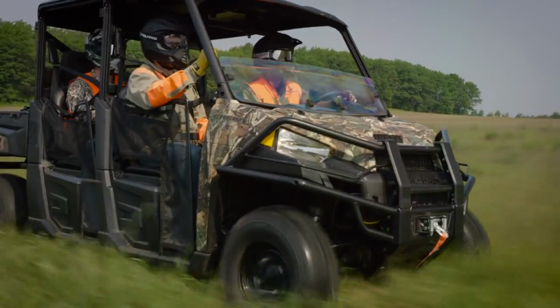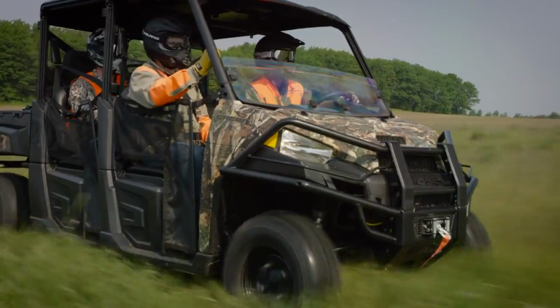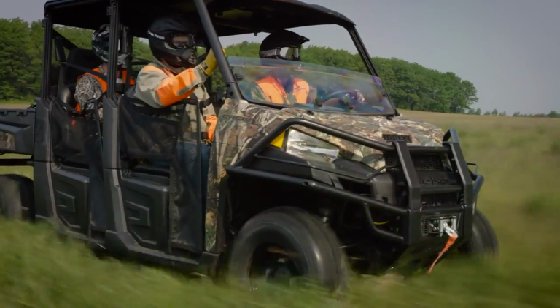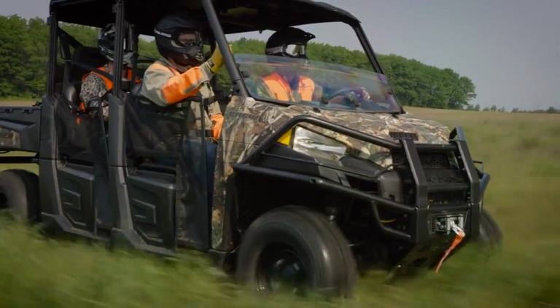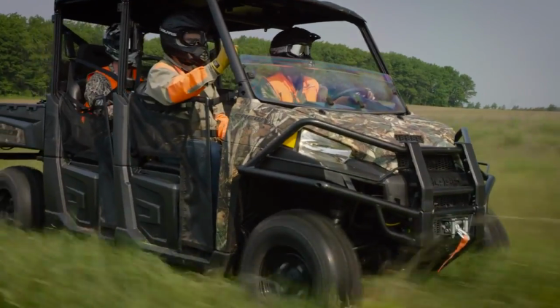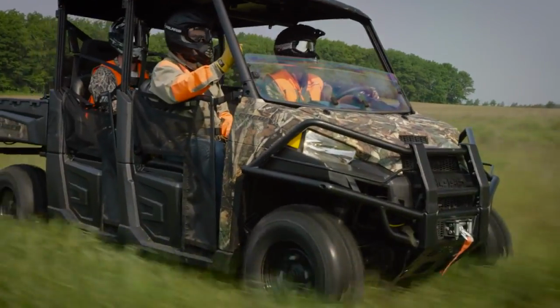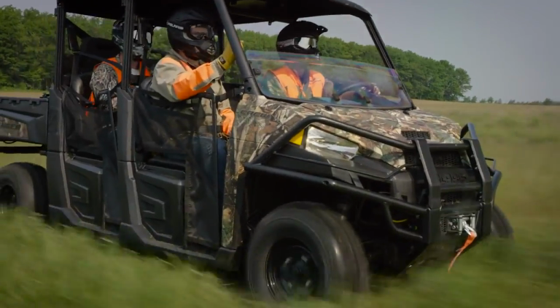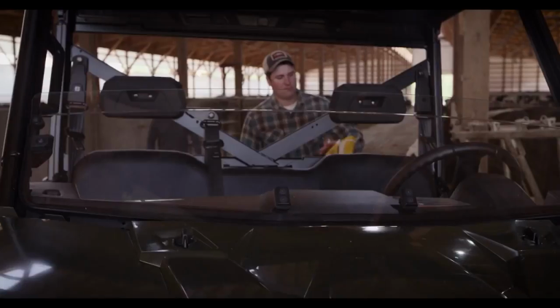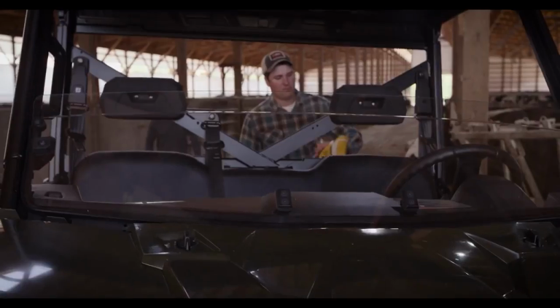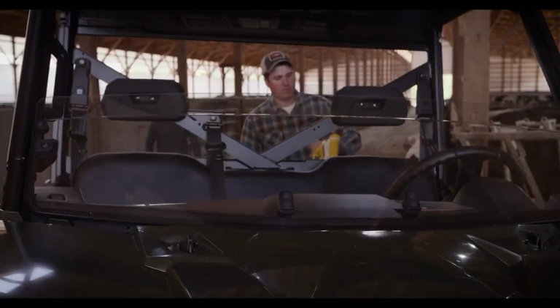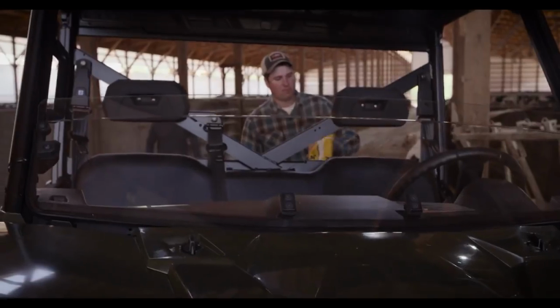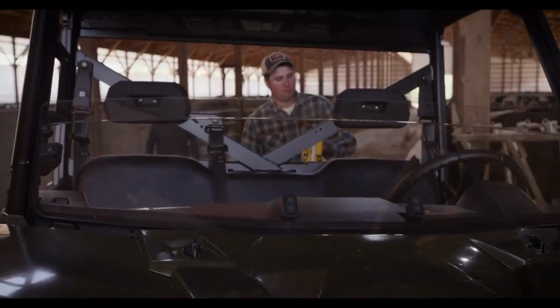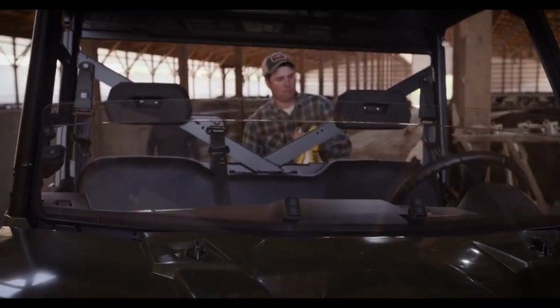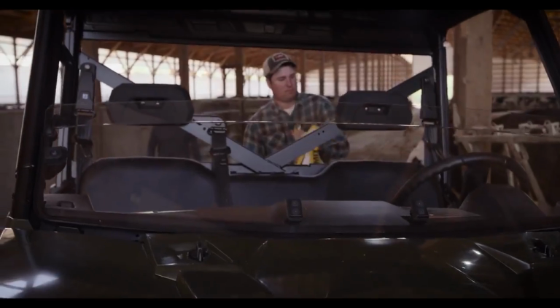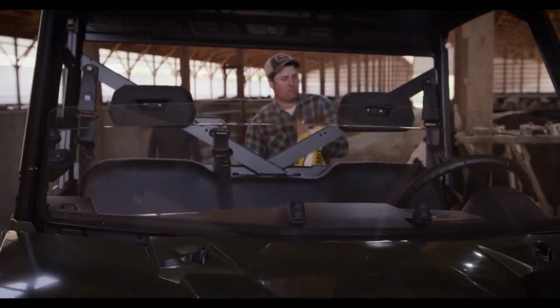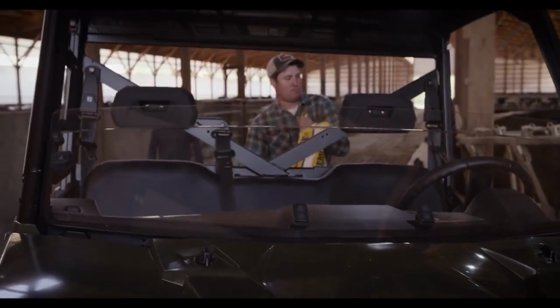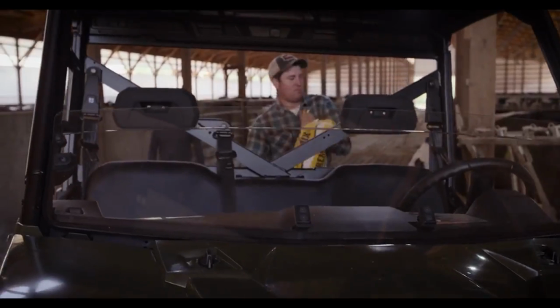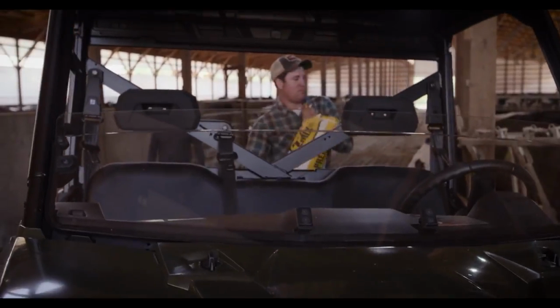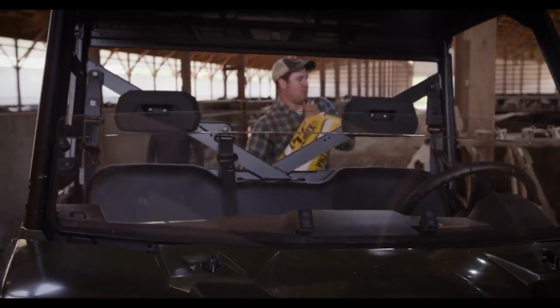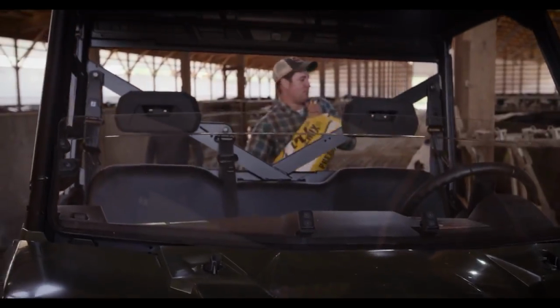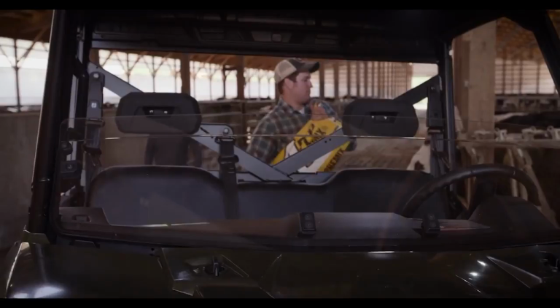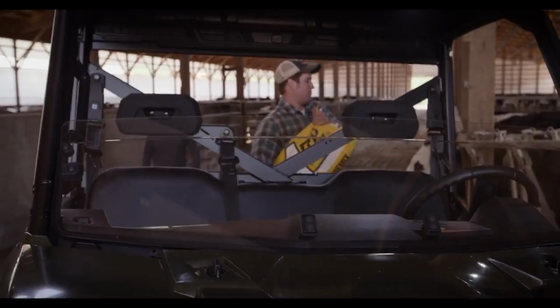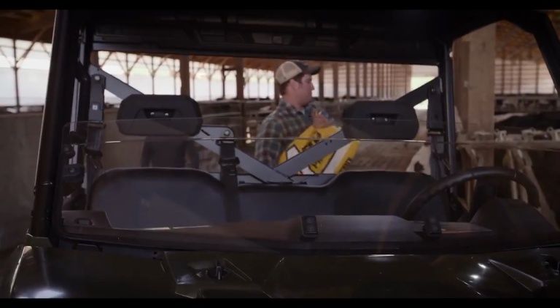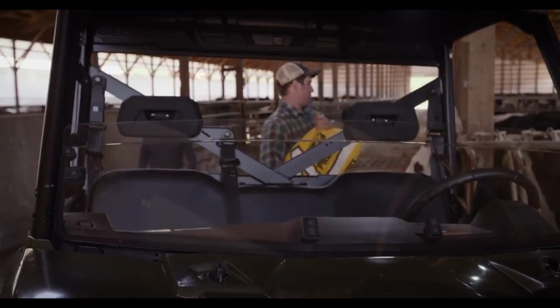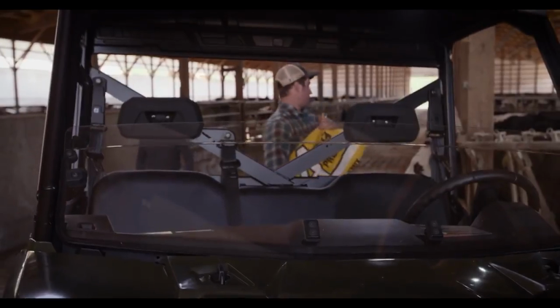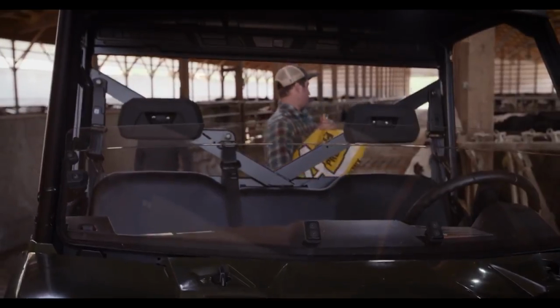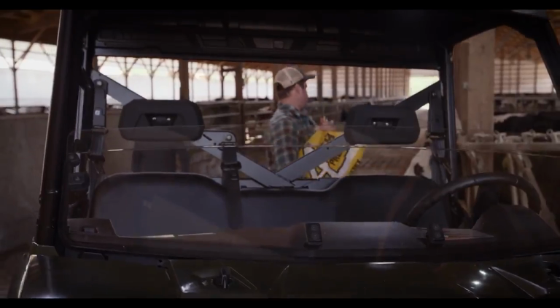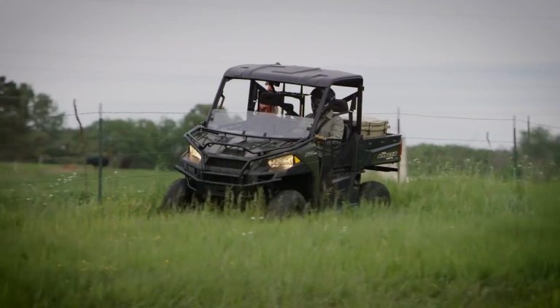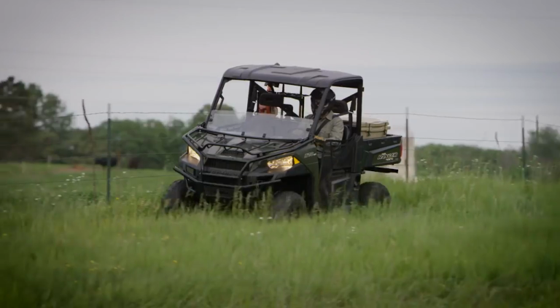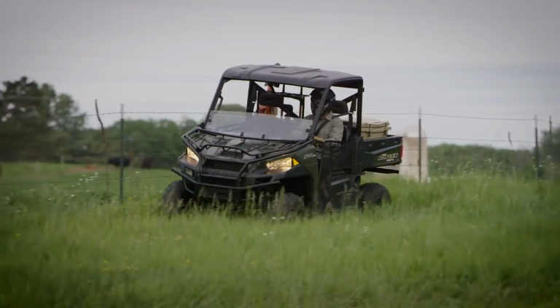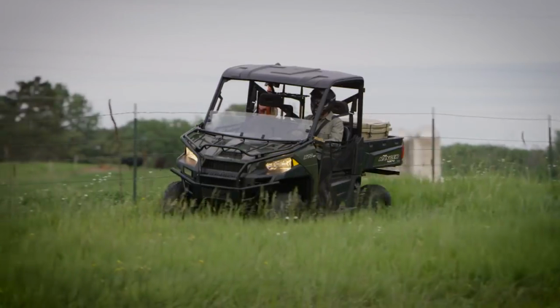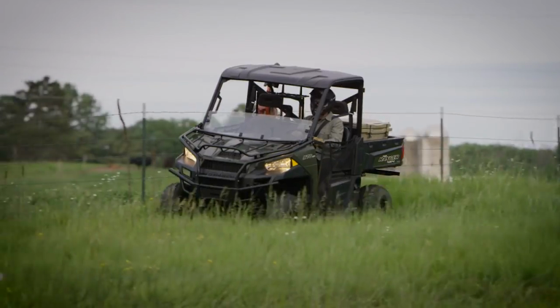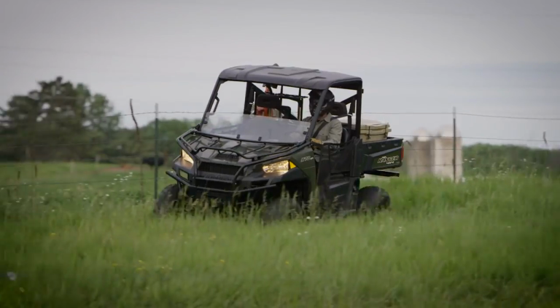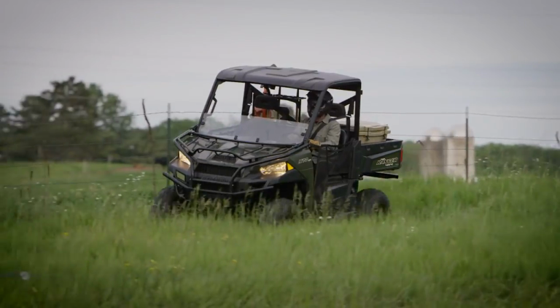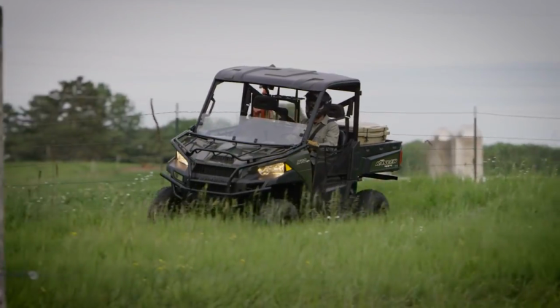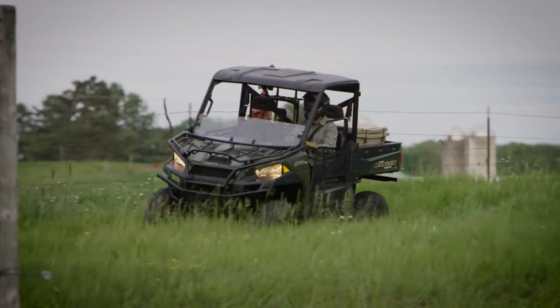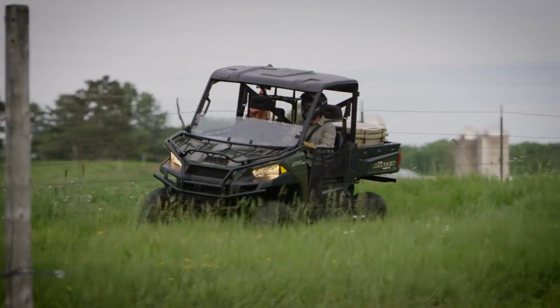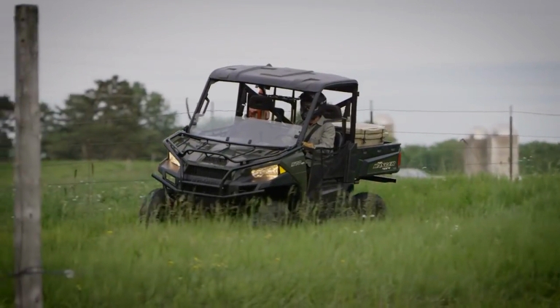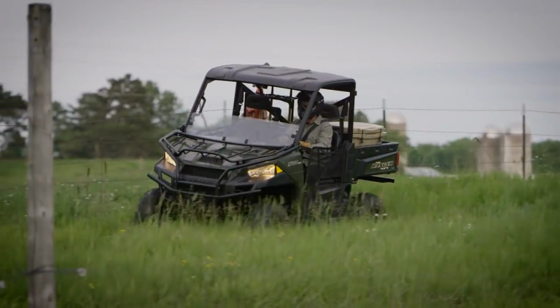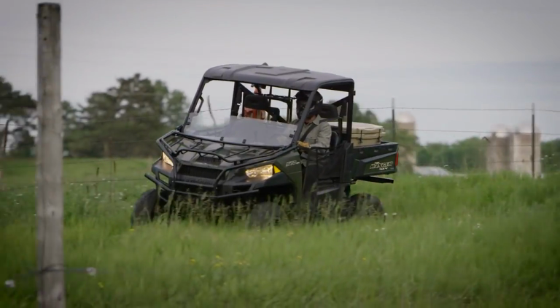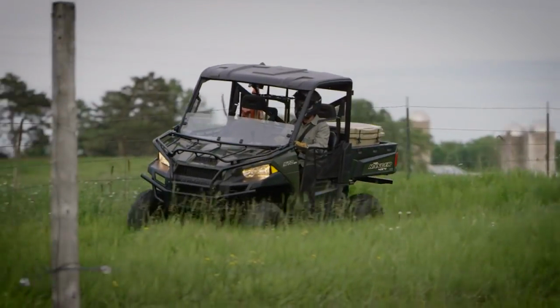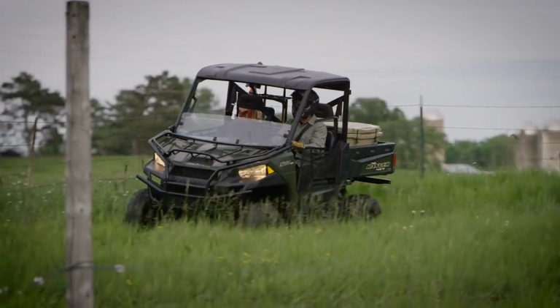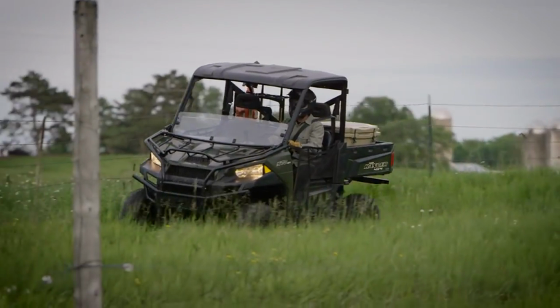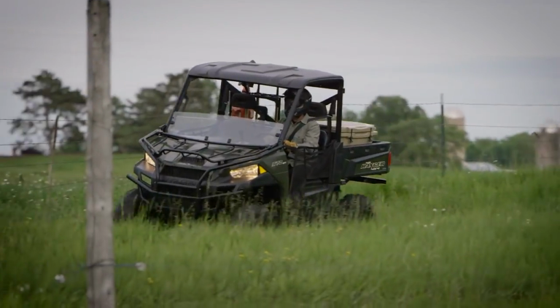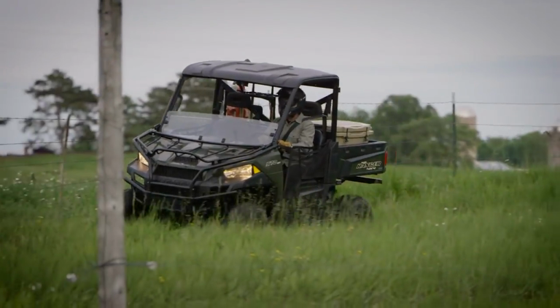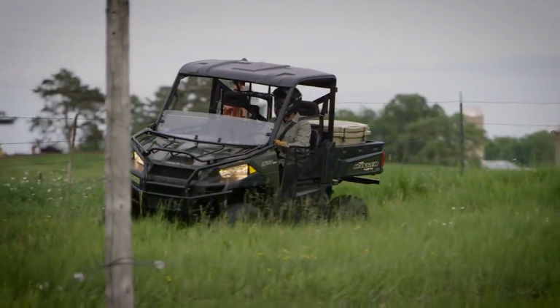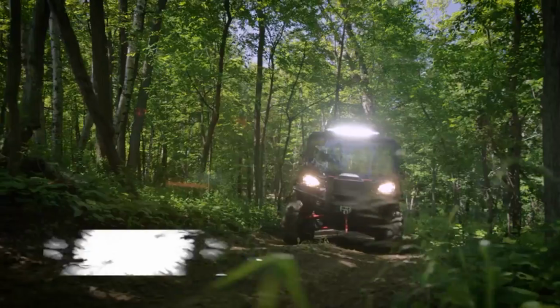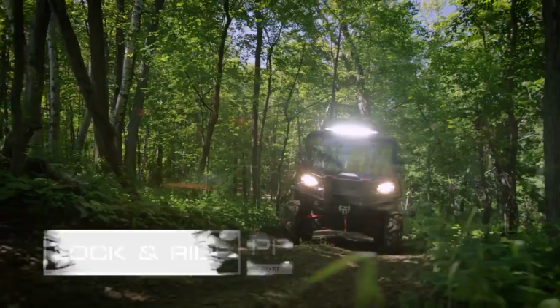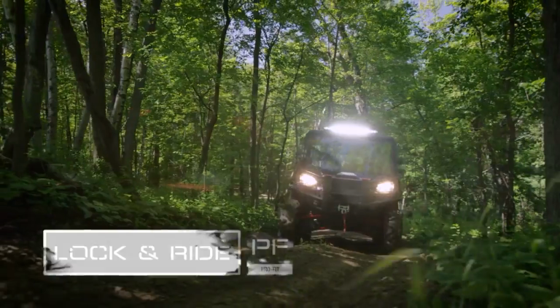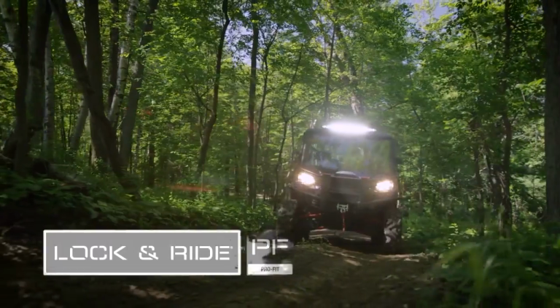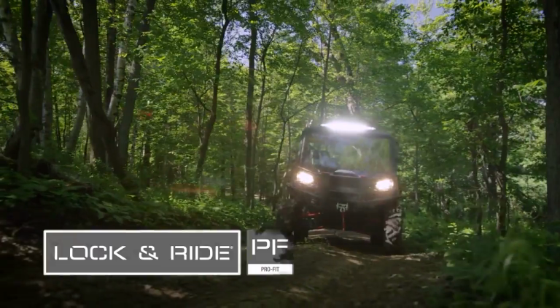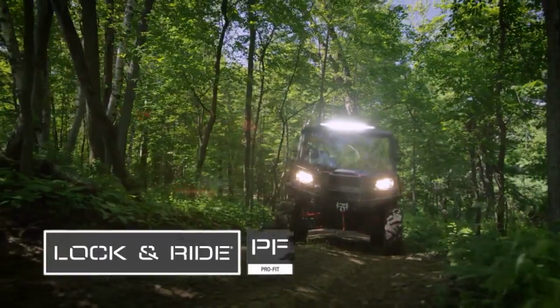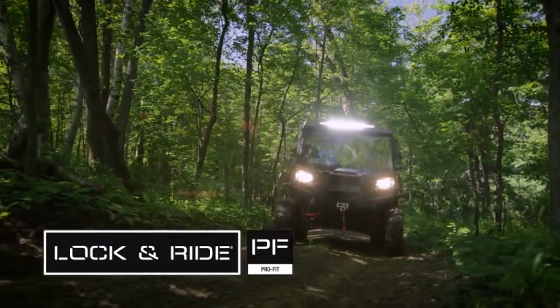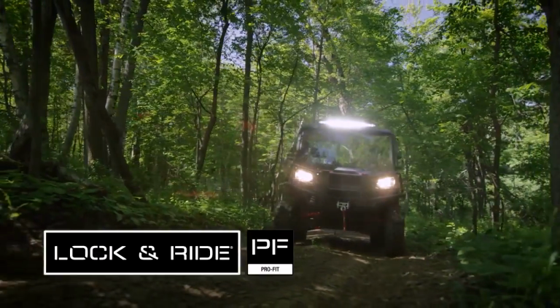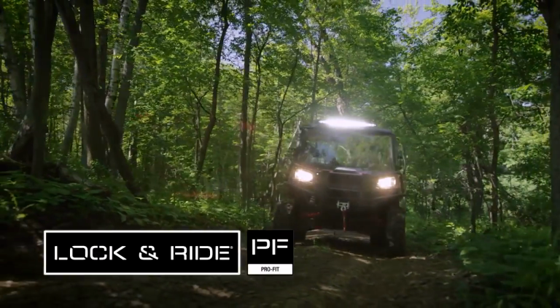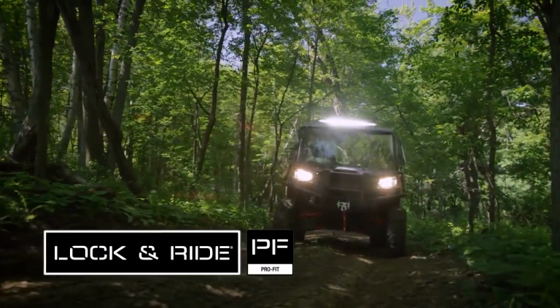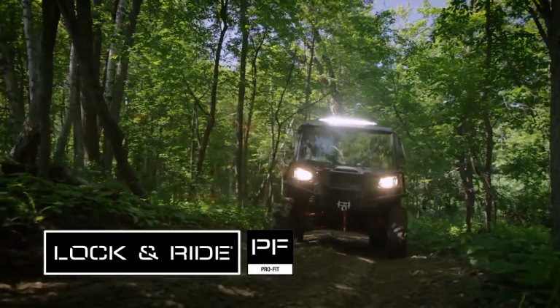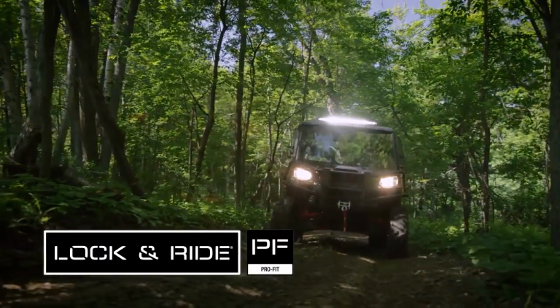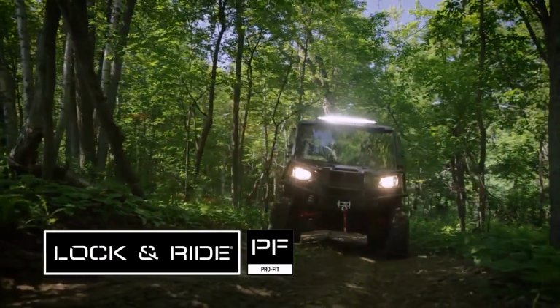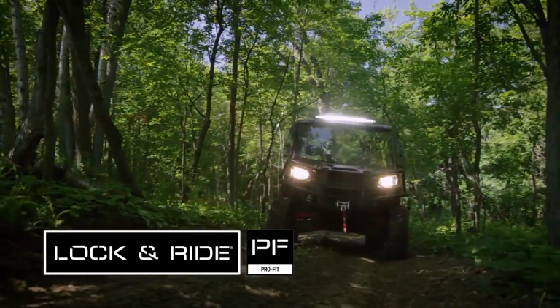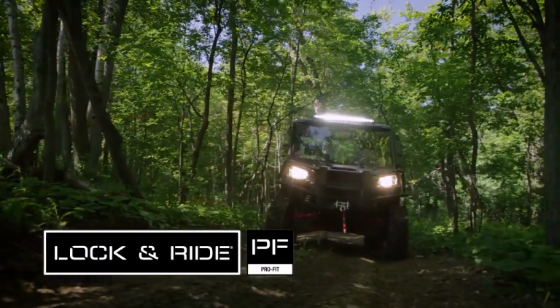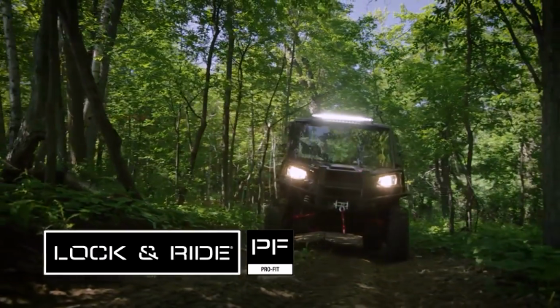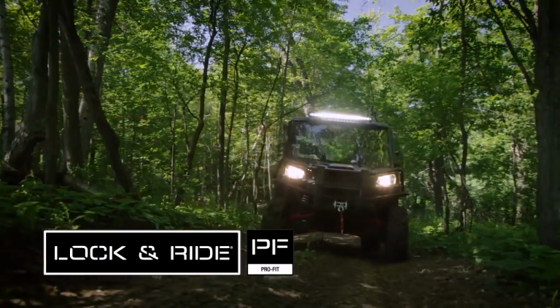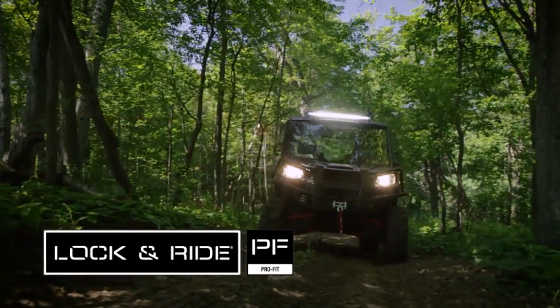Get revolutionary fit, function and professional grade finish with Polaris Engineered Lock and Ride ProFit Cab Systems.